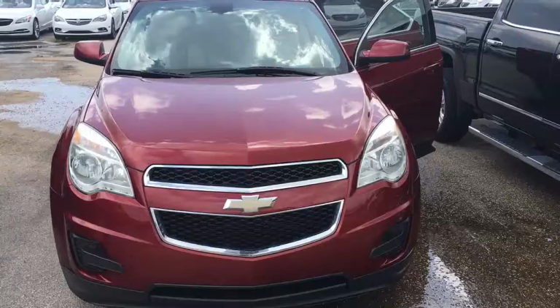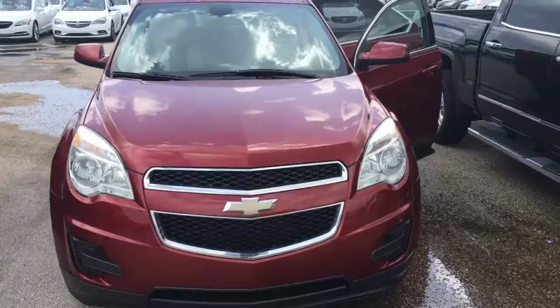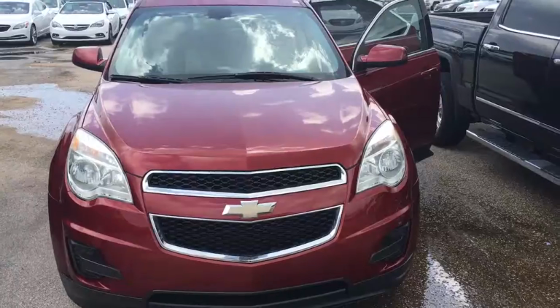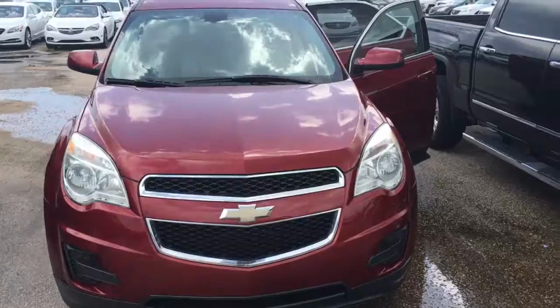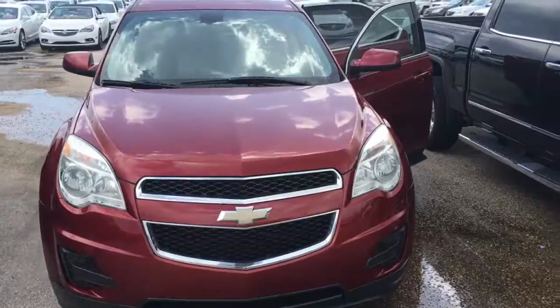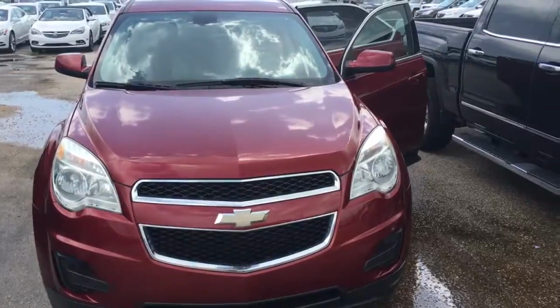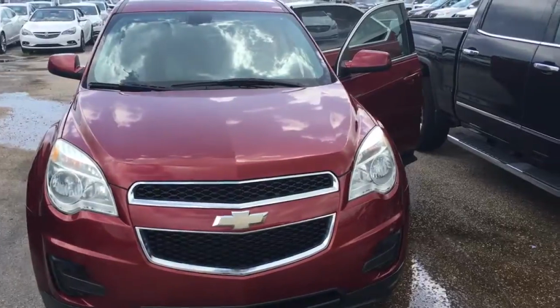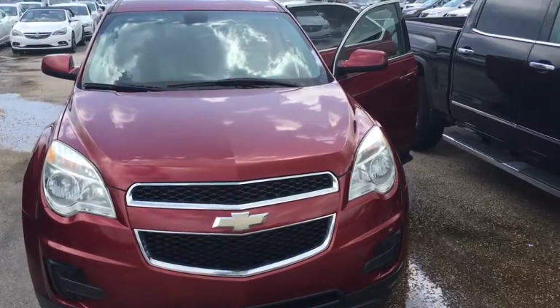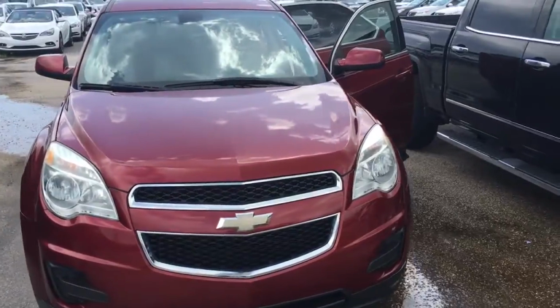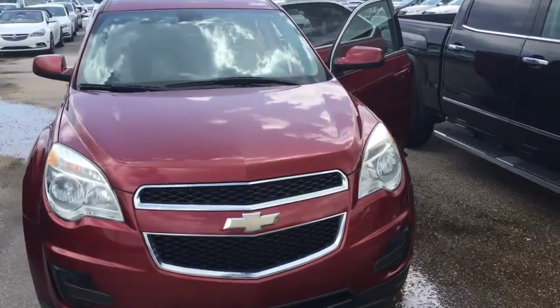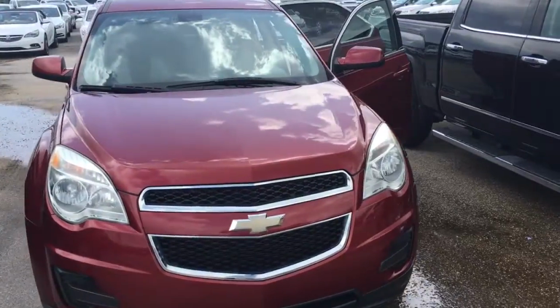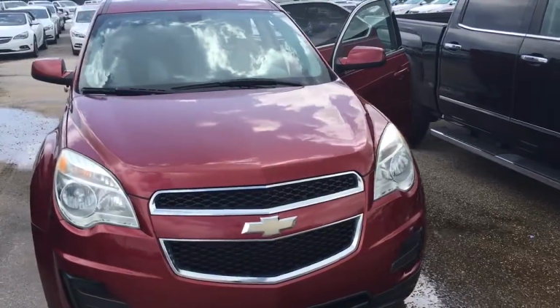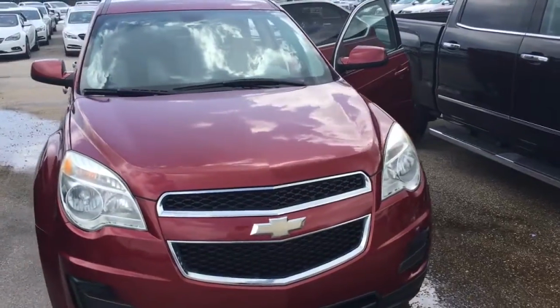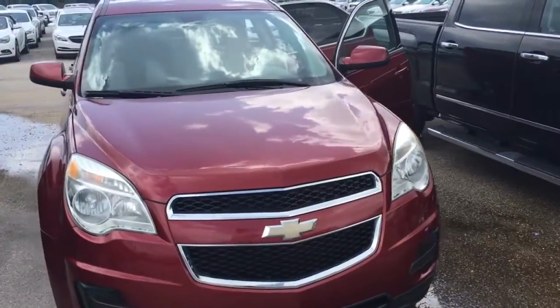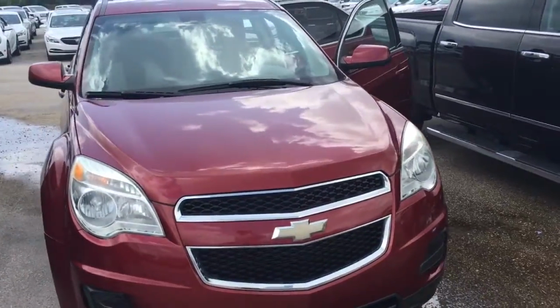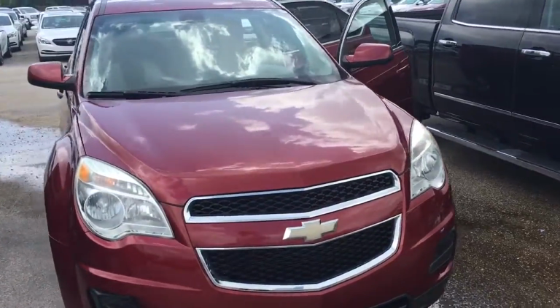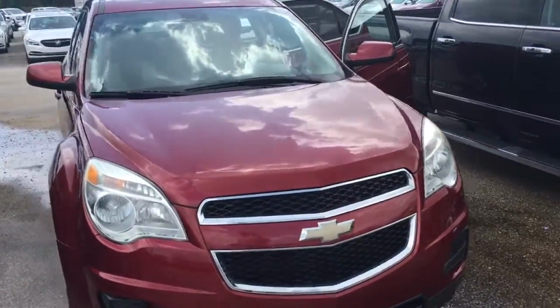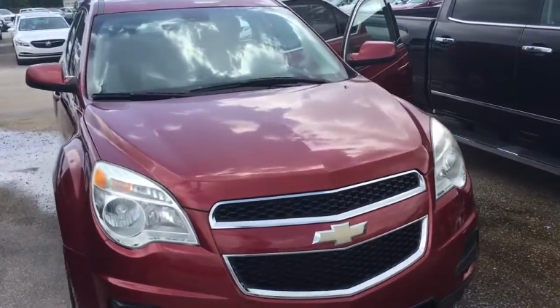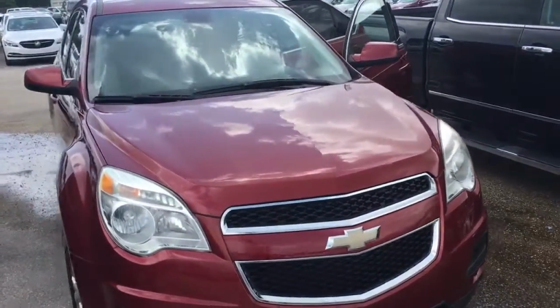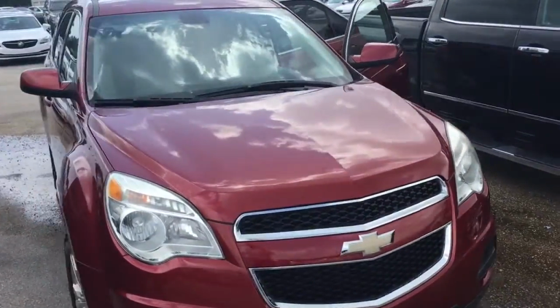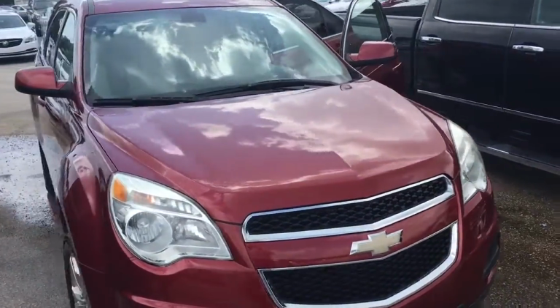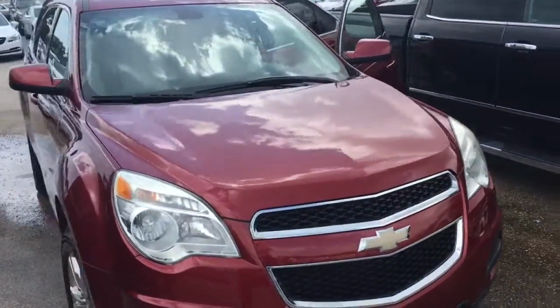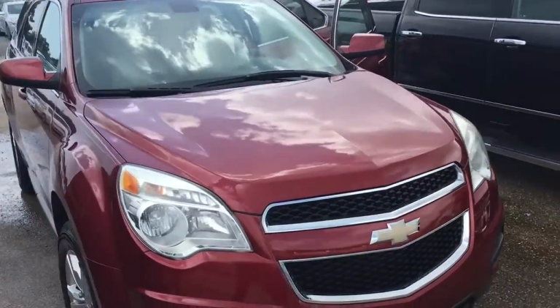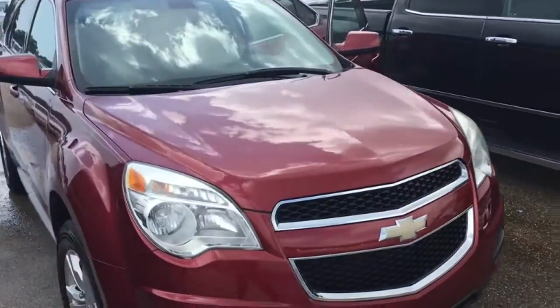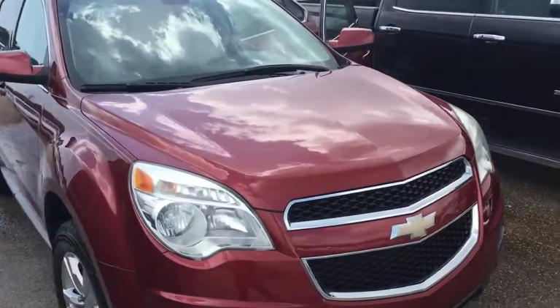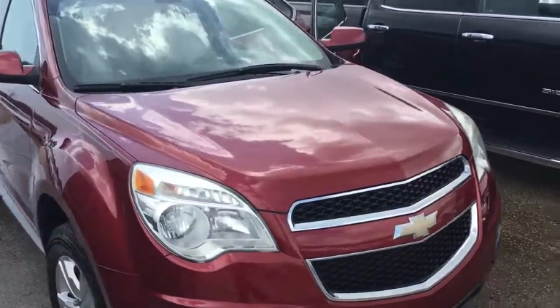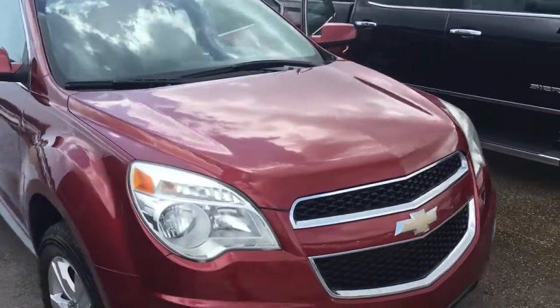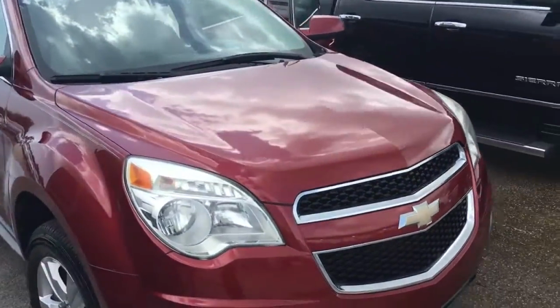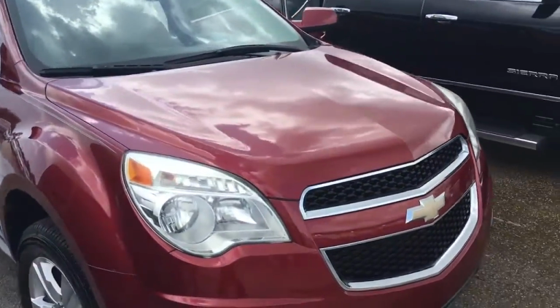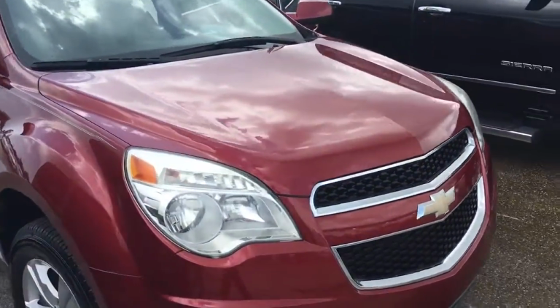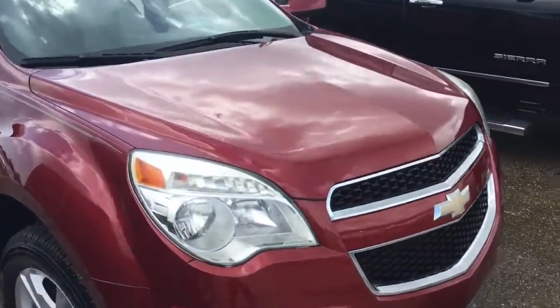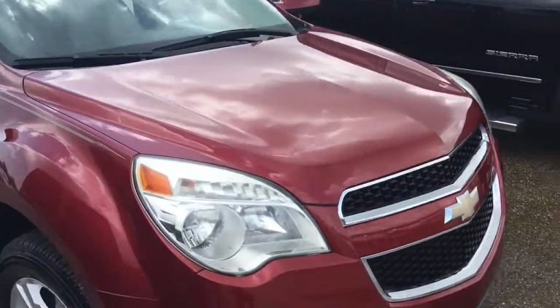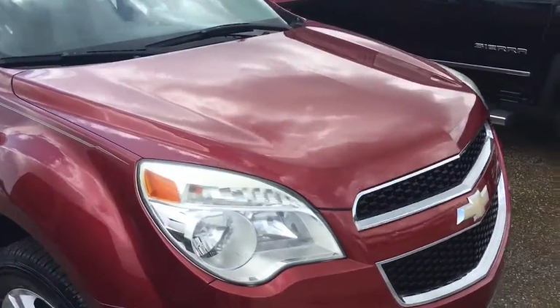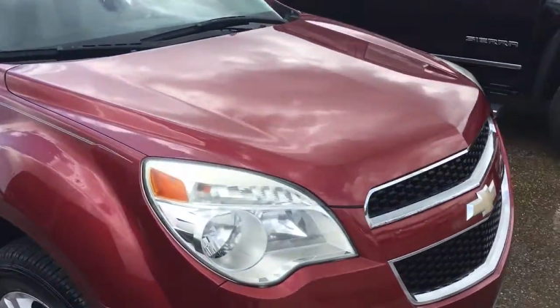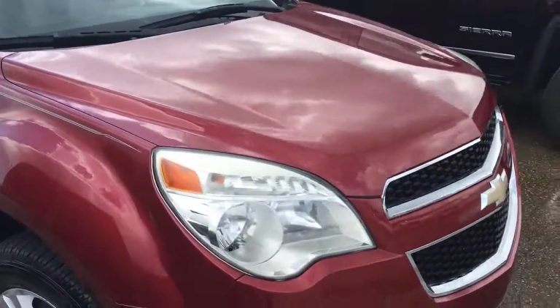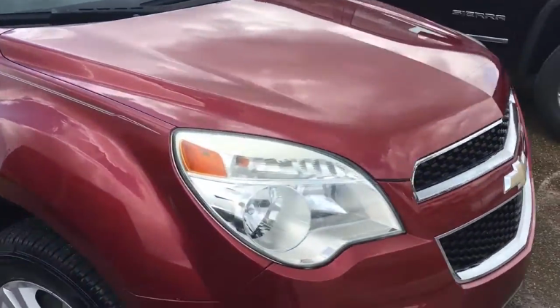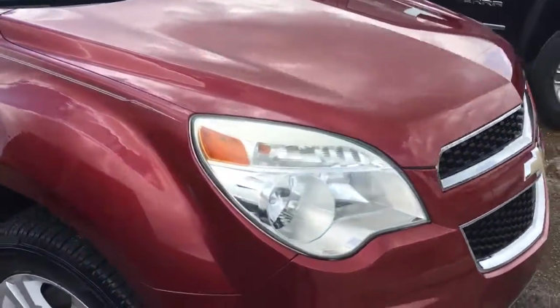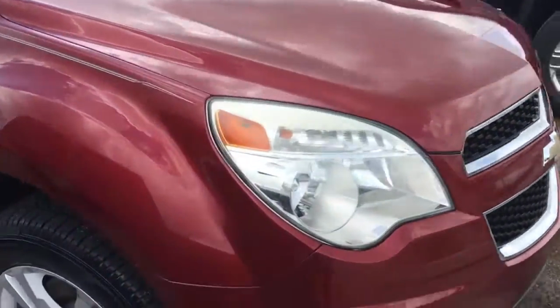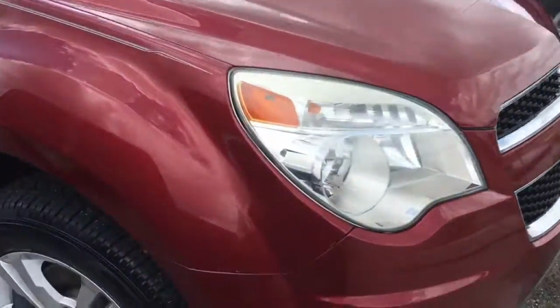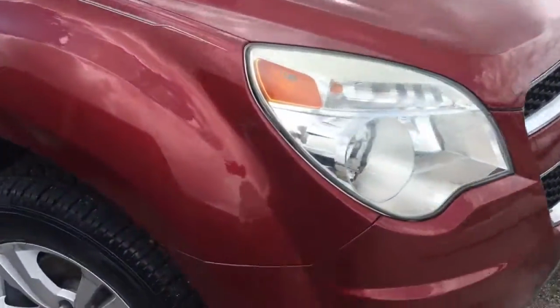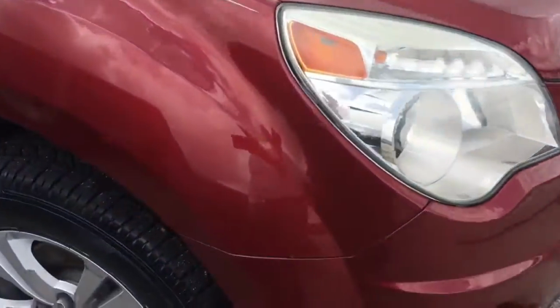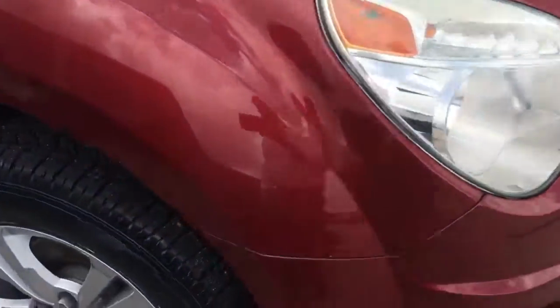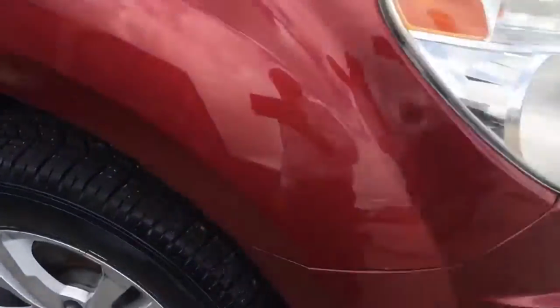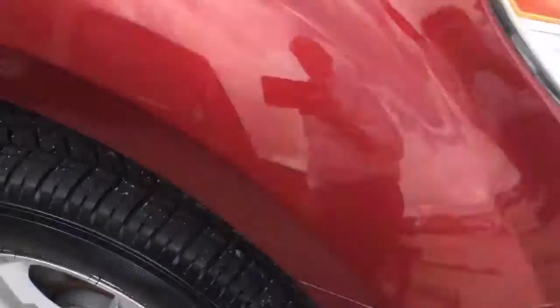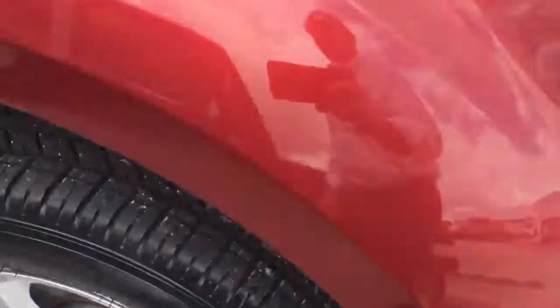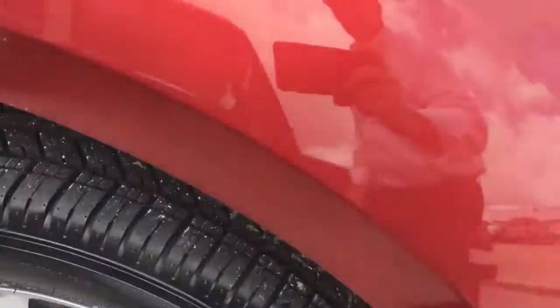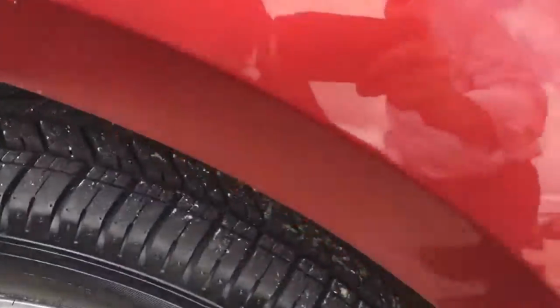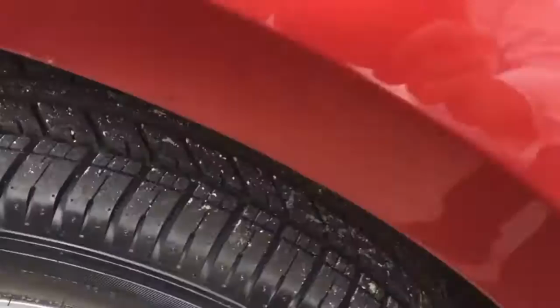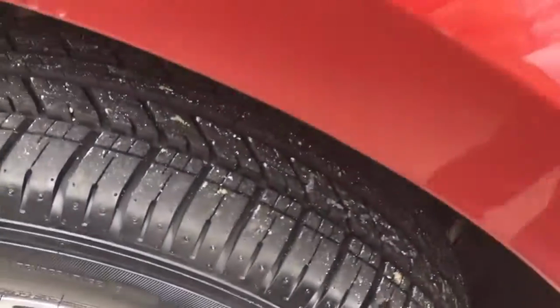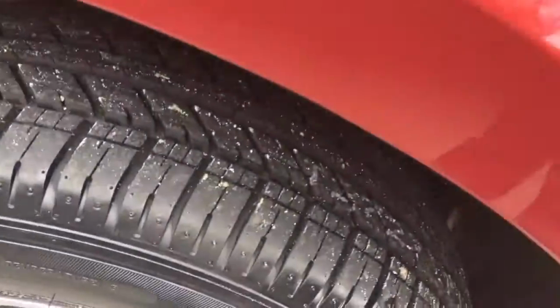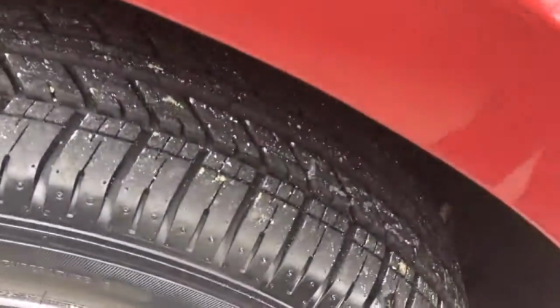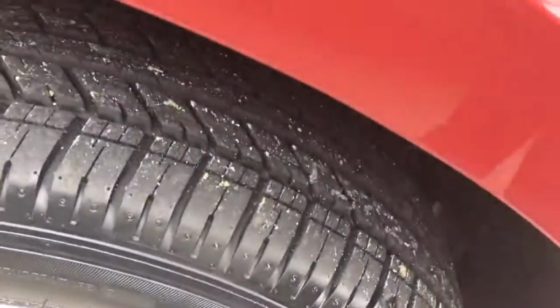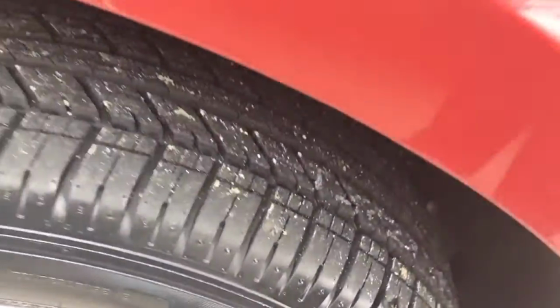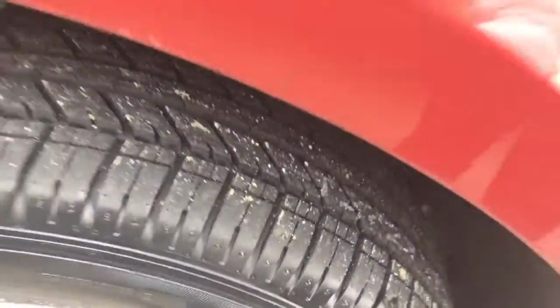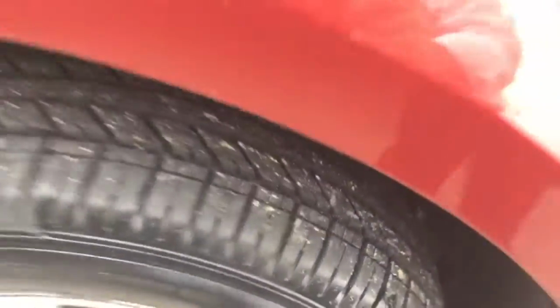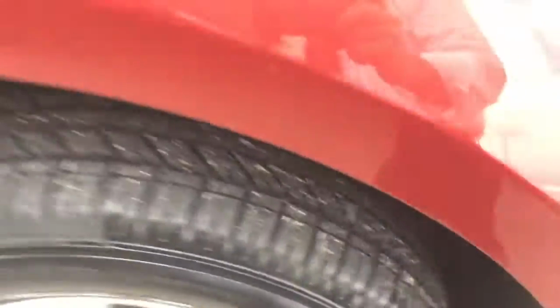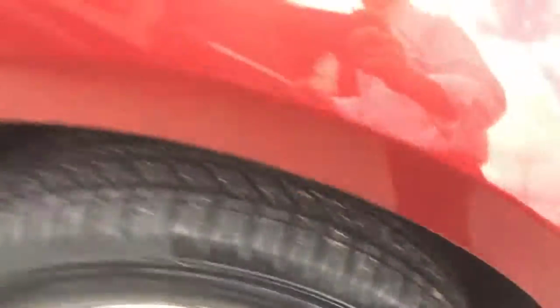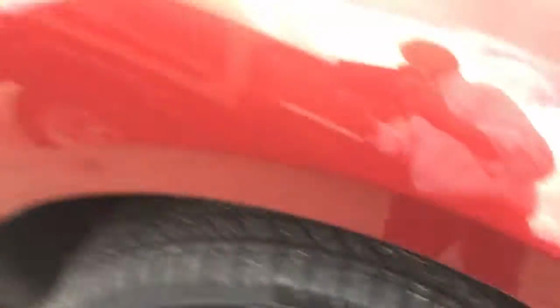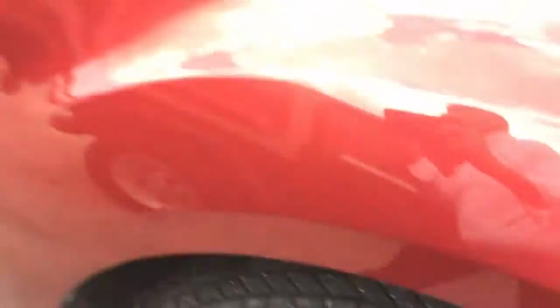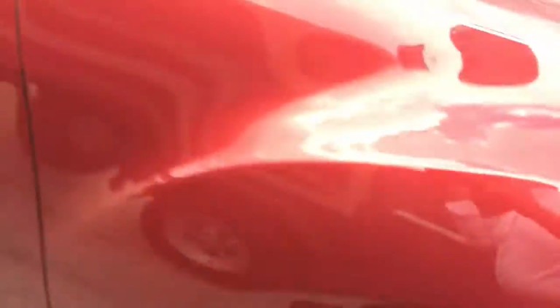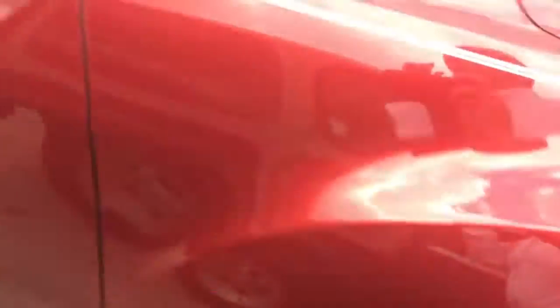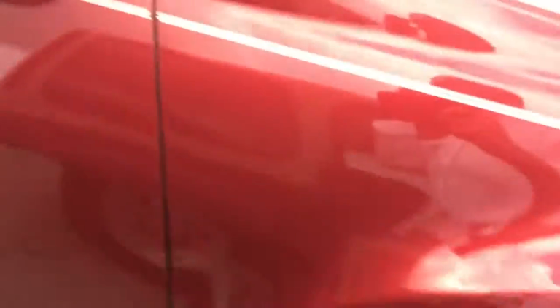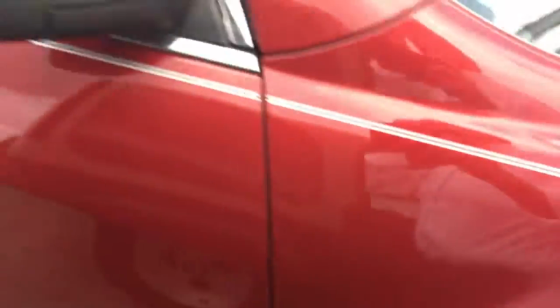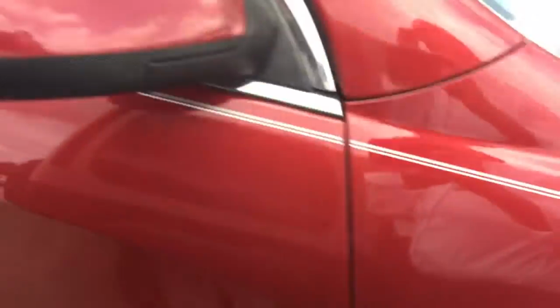Hello, my name is John Dee from Carls Buick GMC. Just want to shoot you a real short video of this 2011 Chevy Equinox we just got in trade.